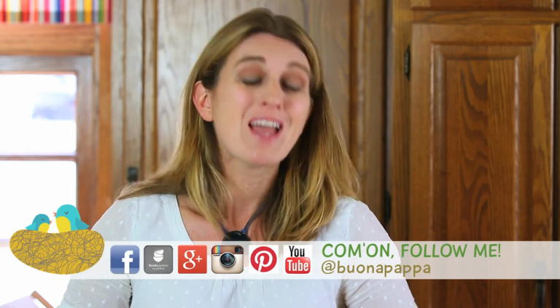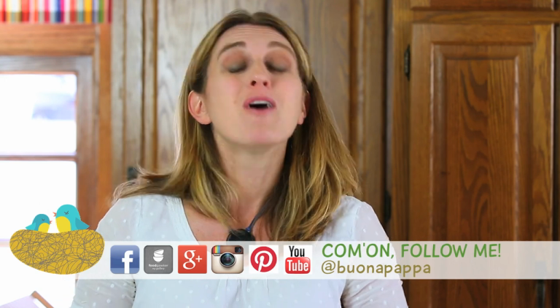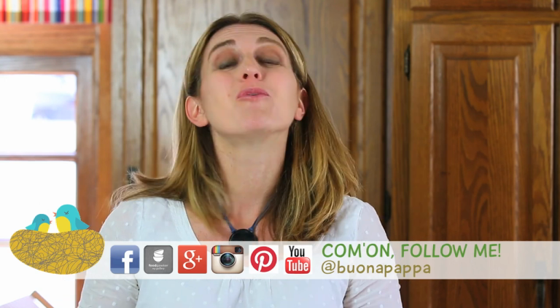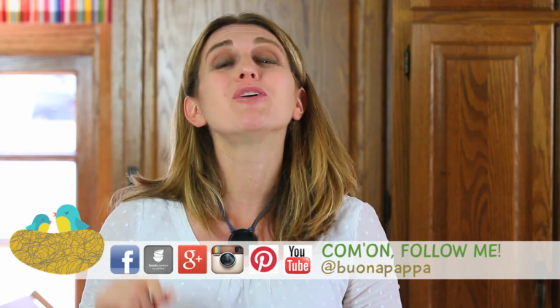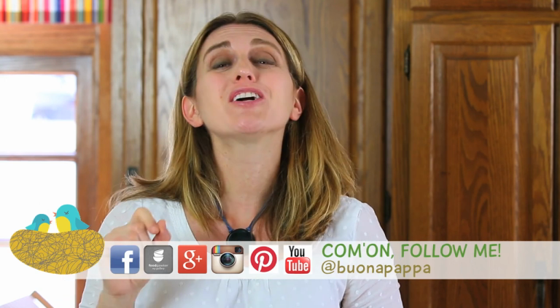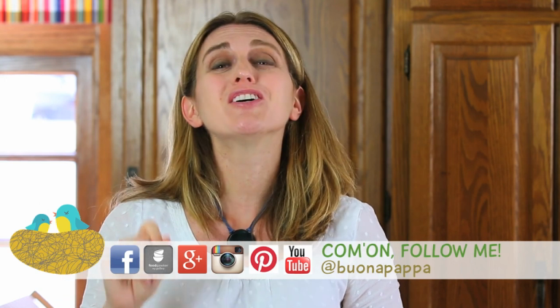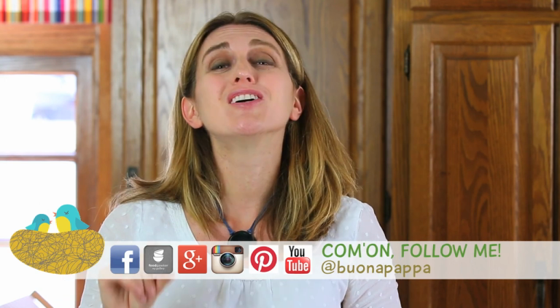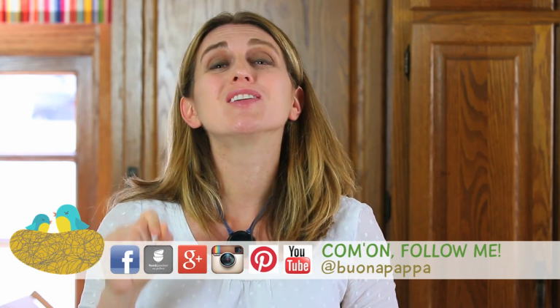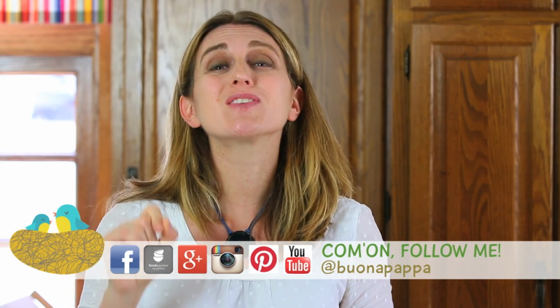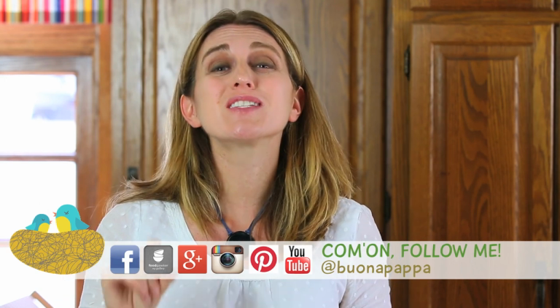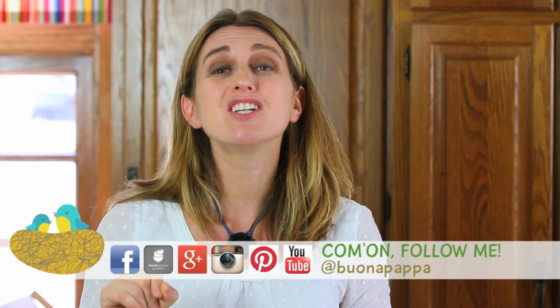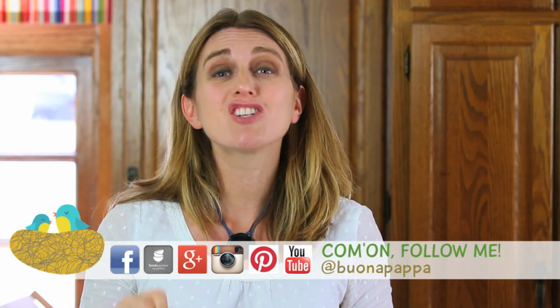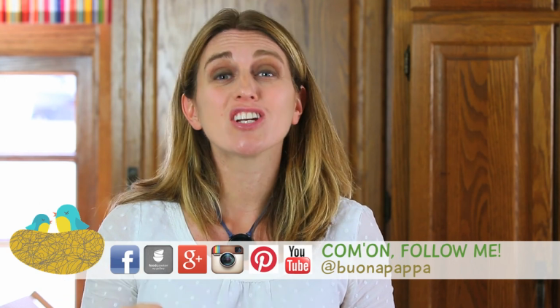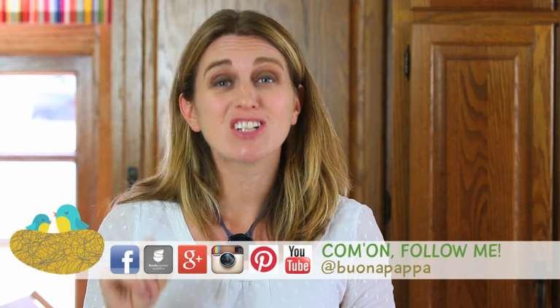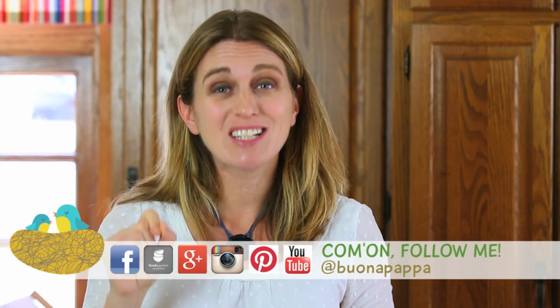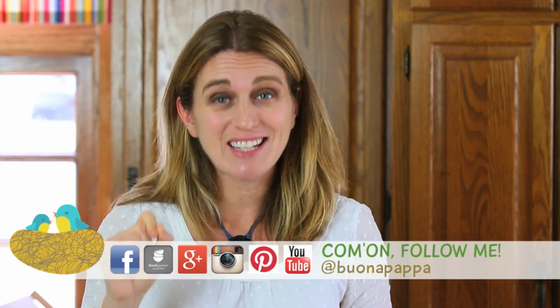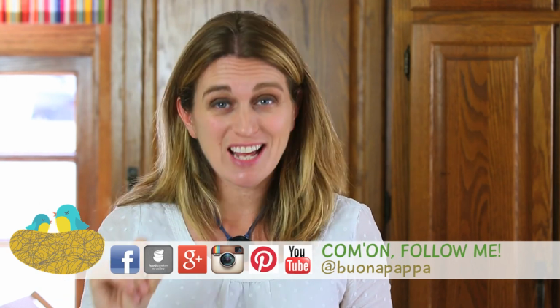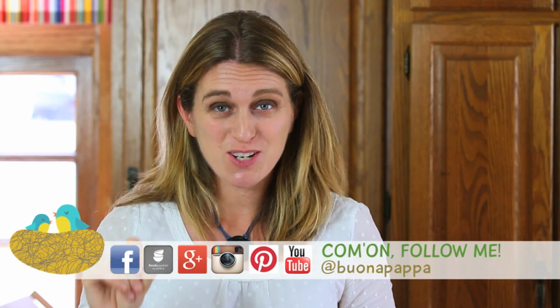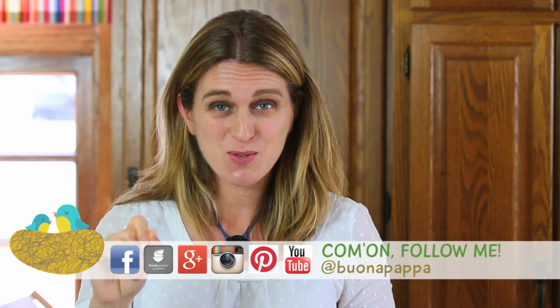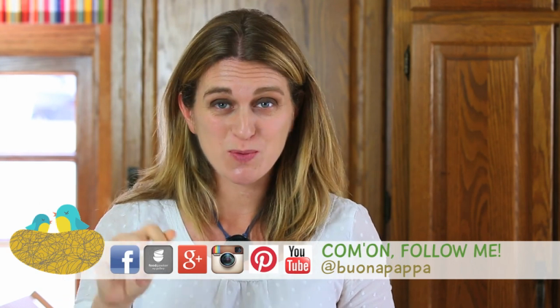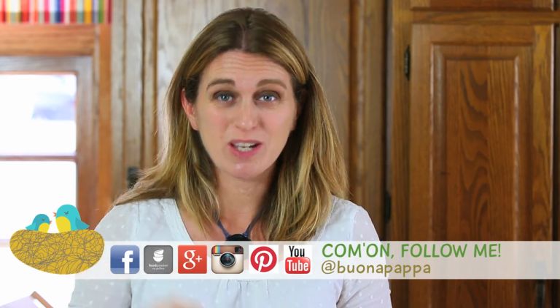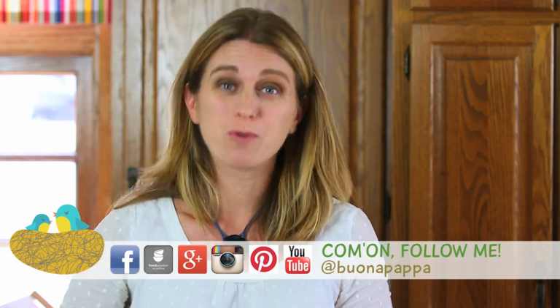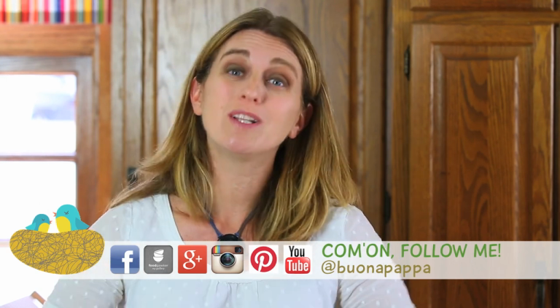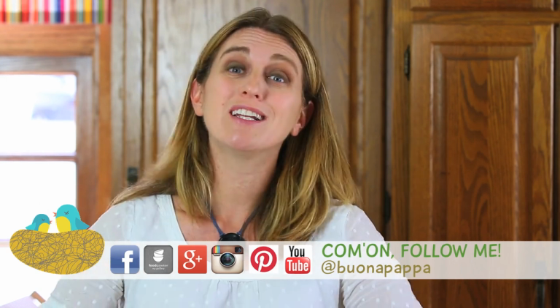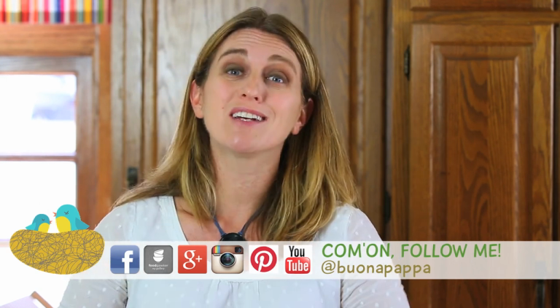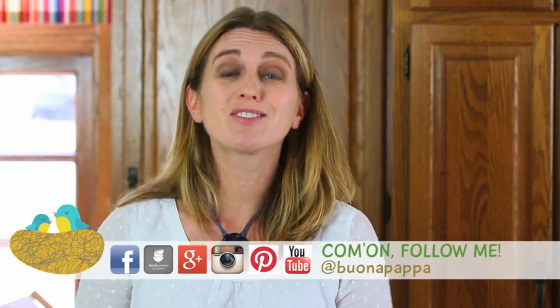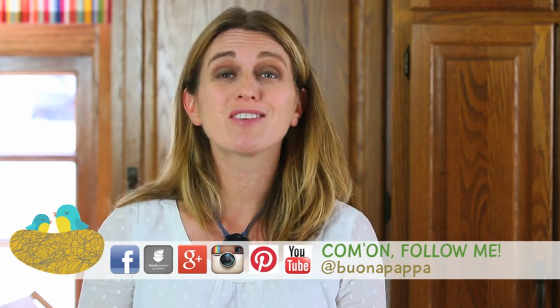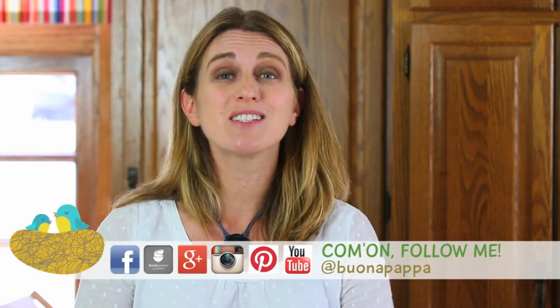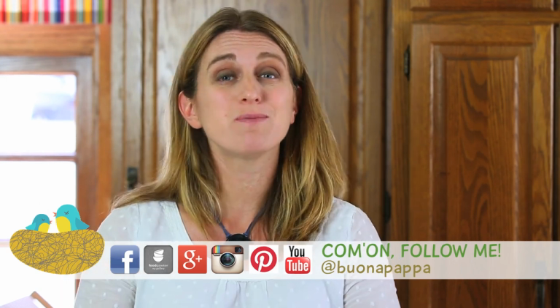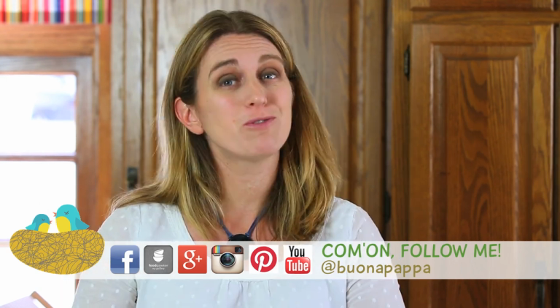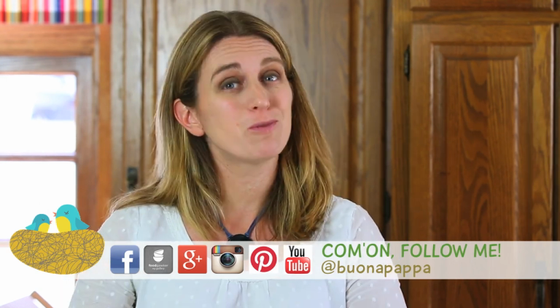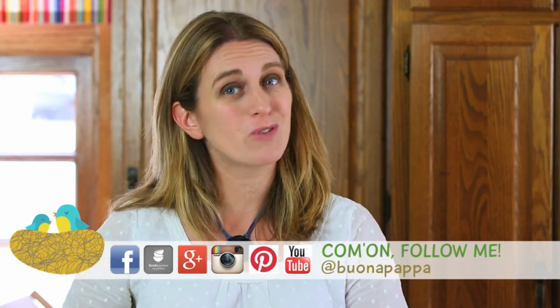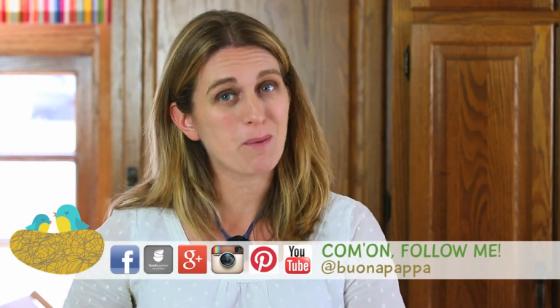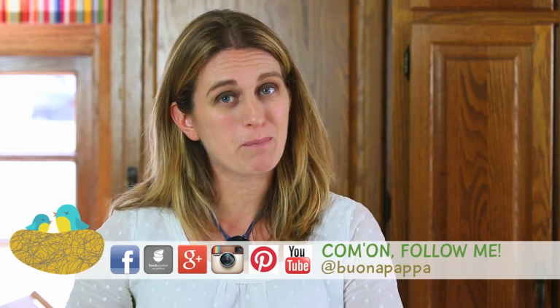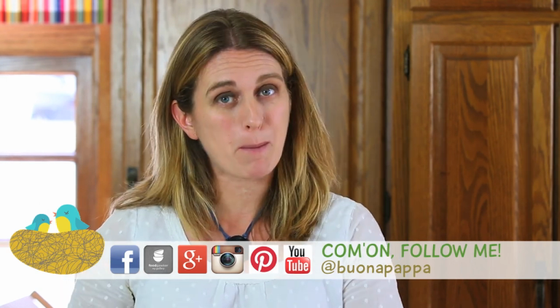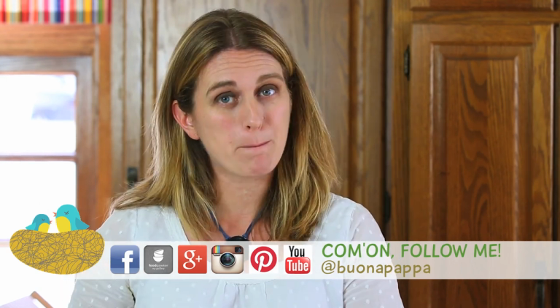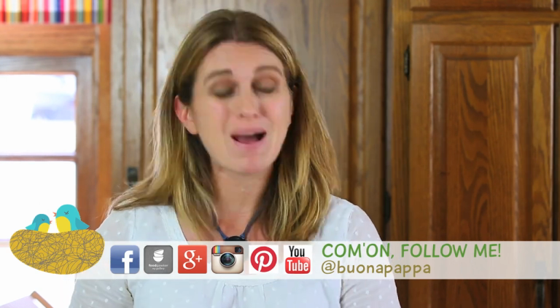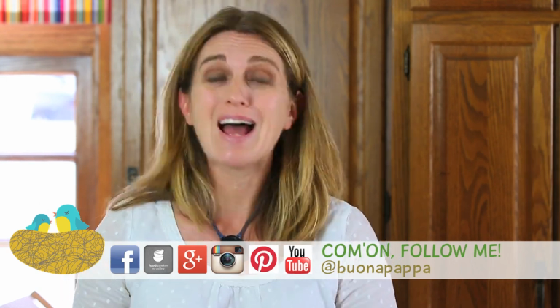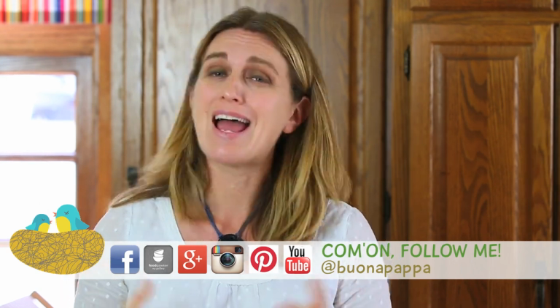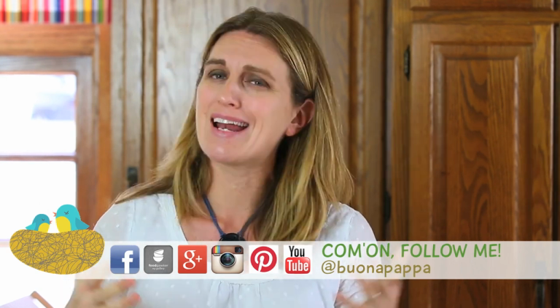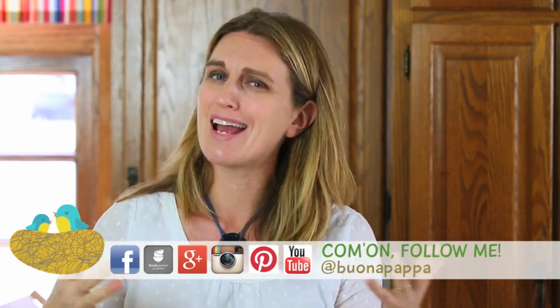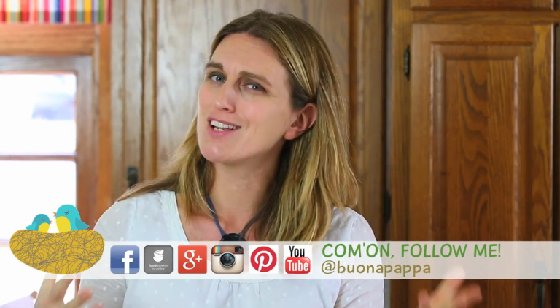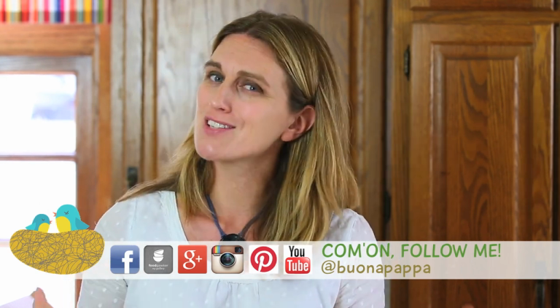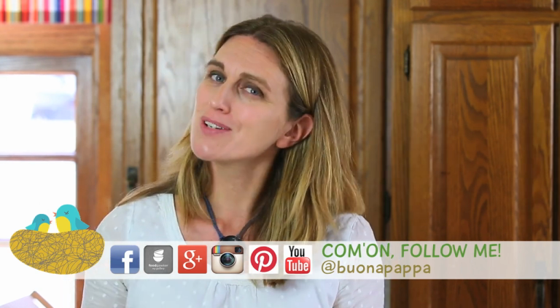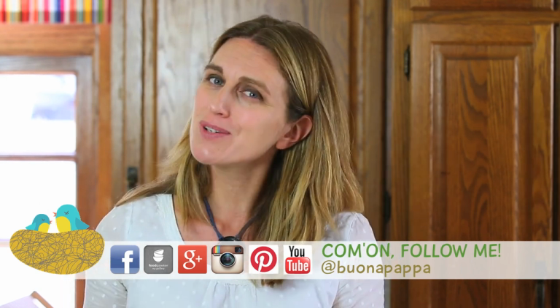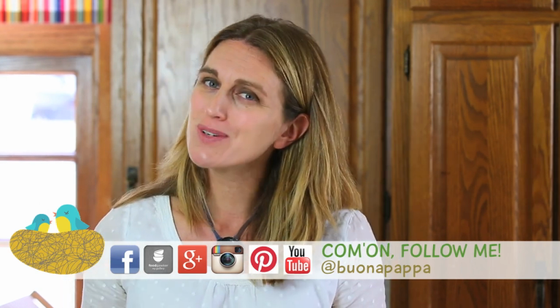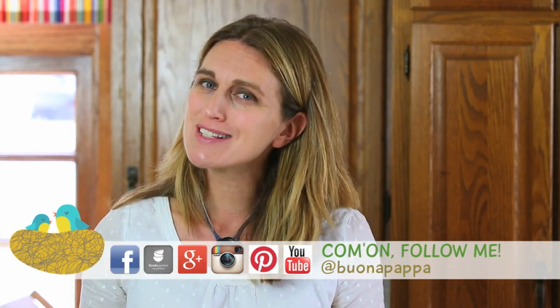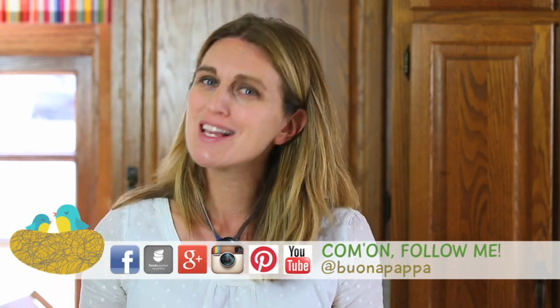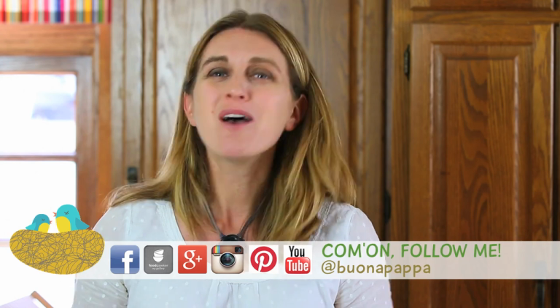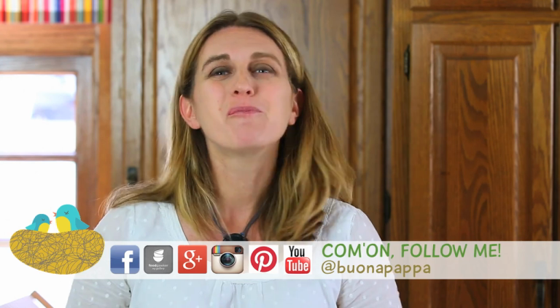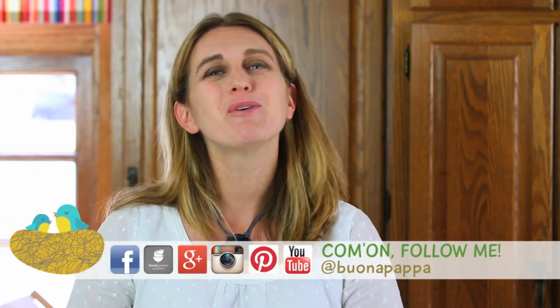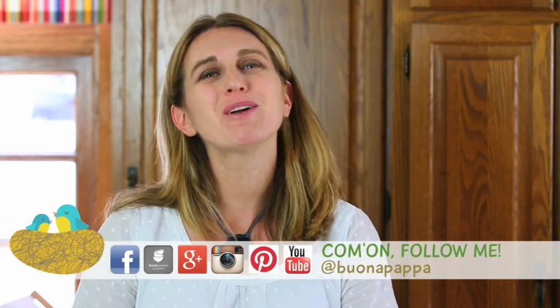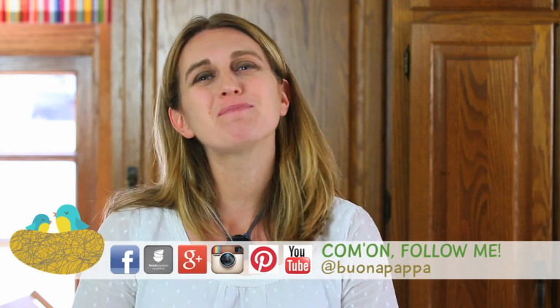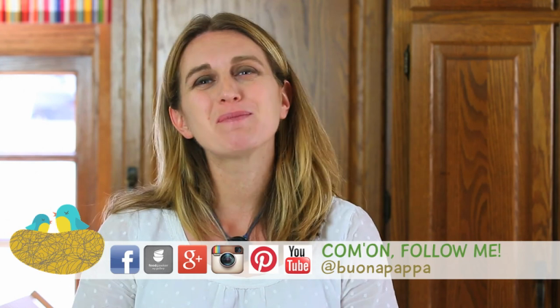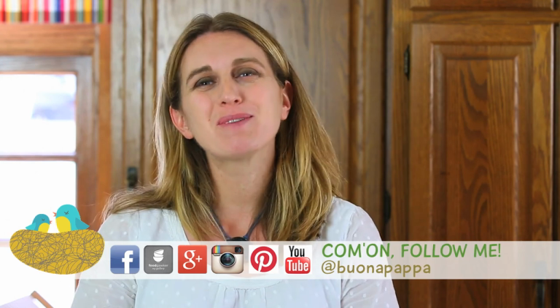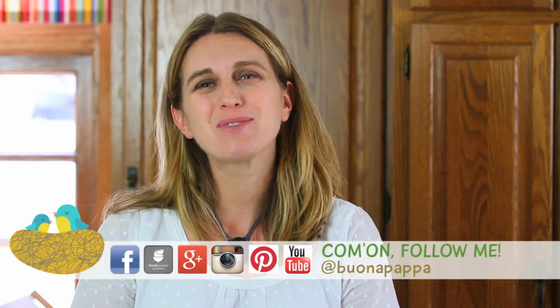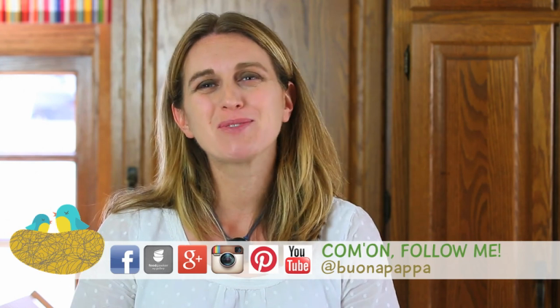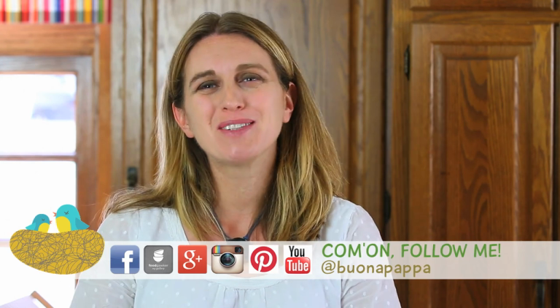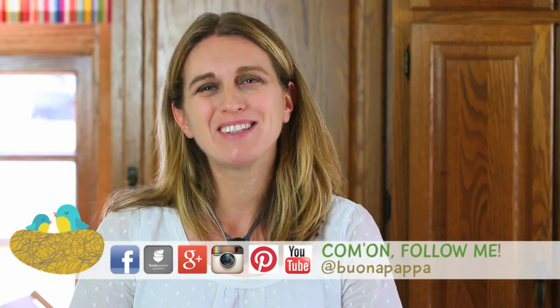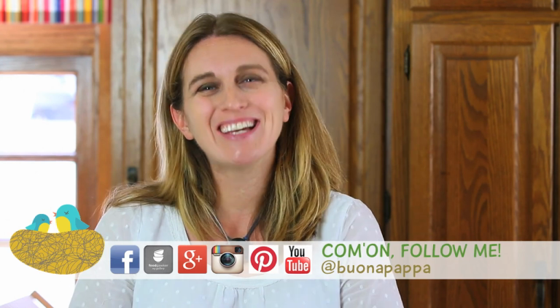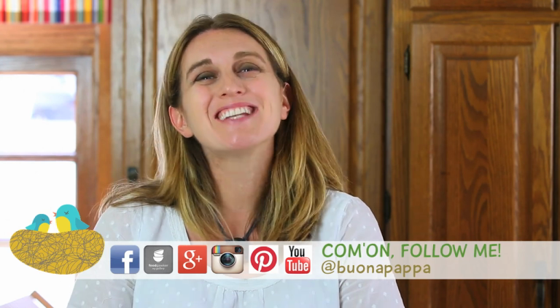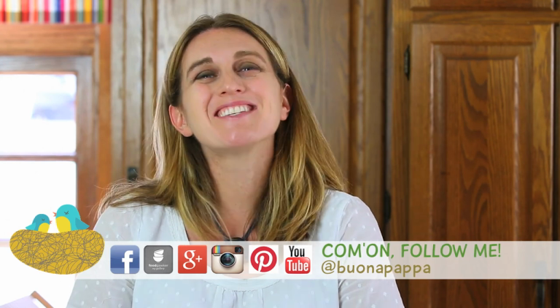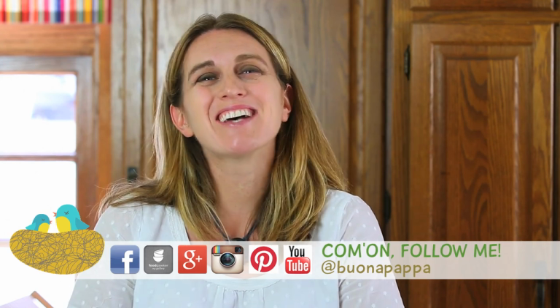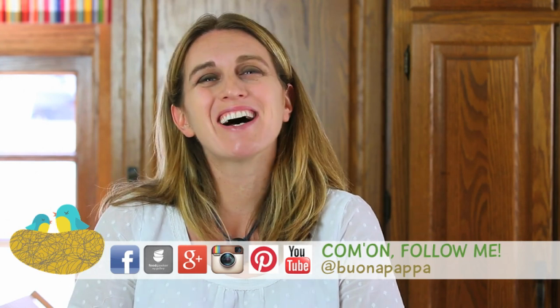We are going to see each other next week with another recipe from Buona Pappa, and as always, Buona Pappa a tutti! Ciao!